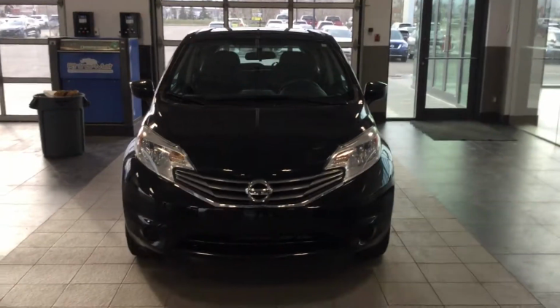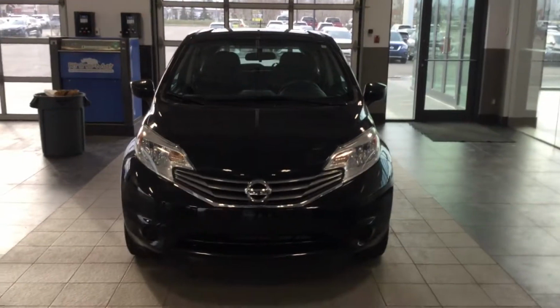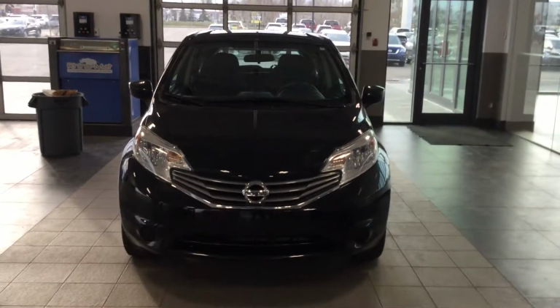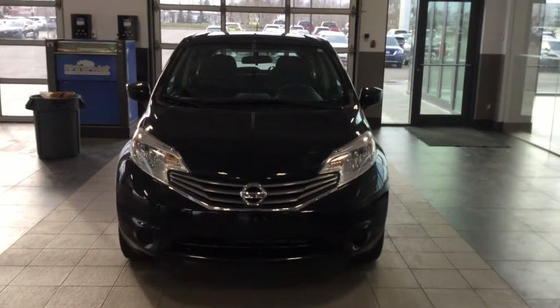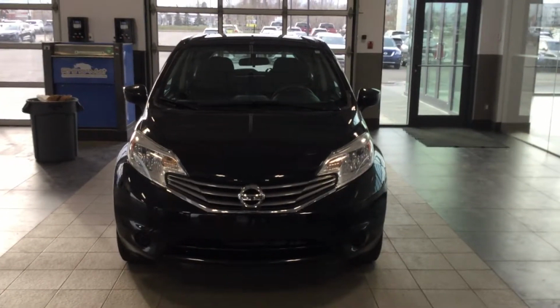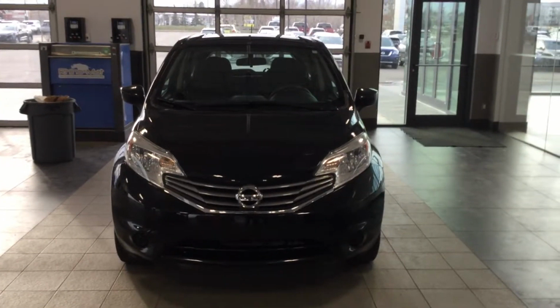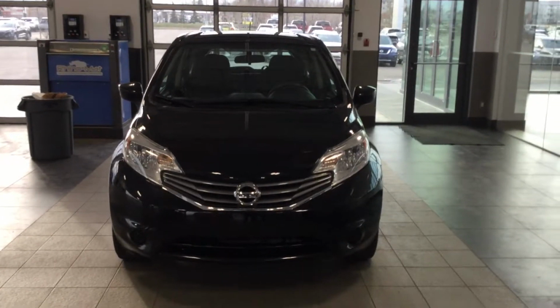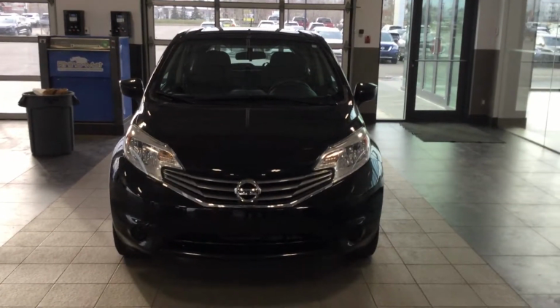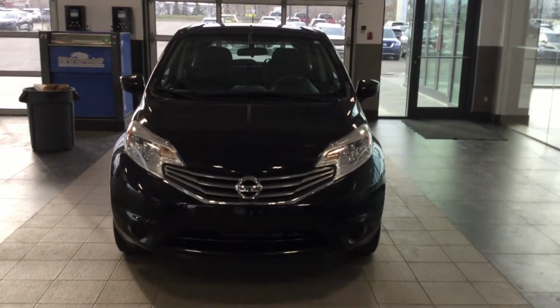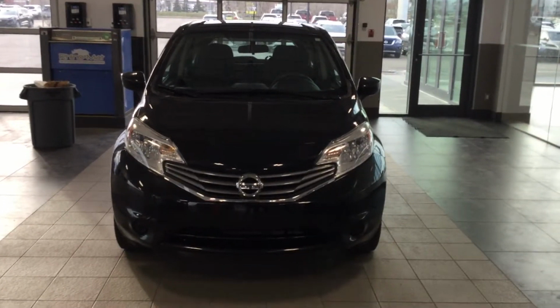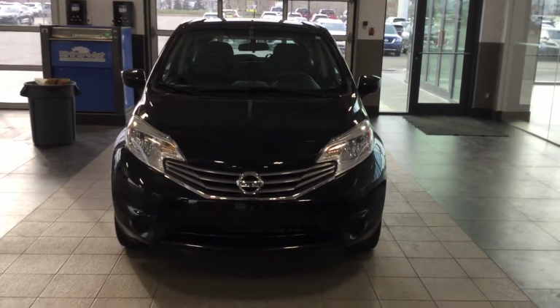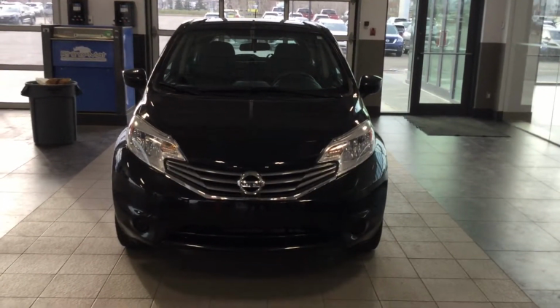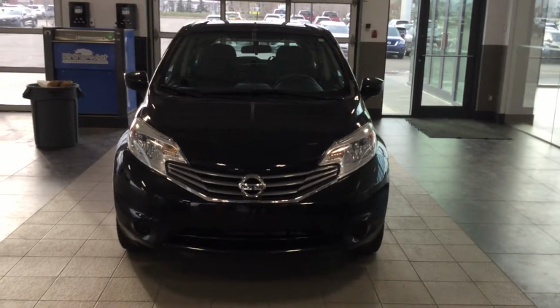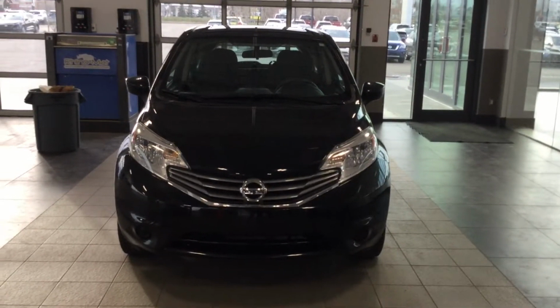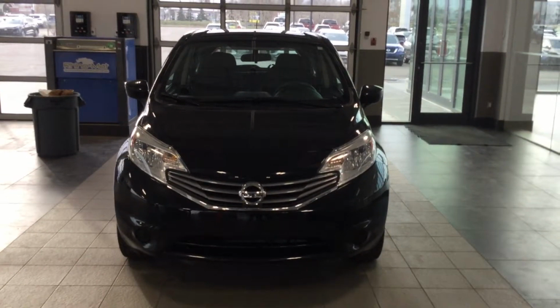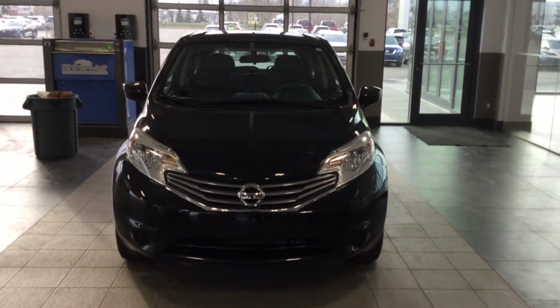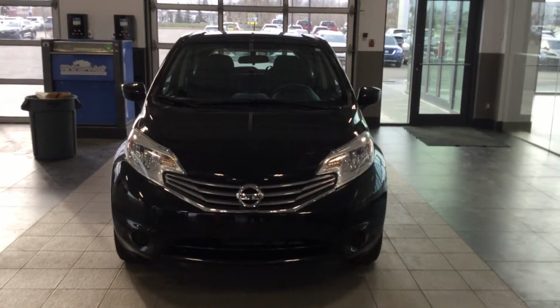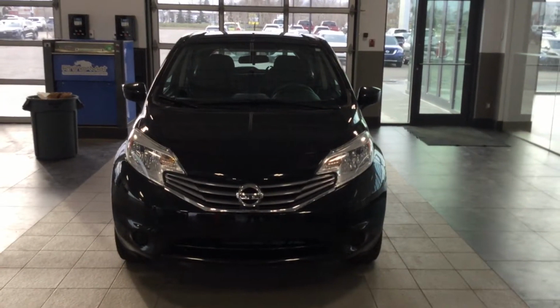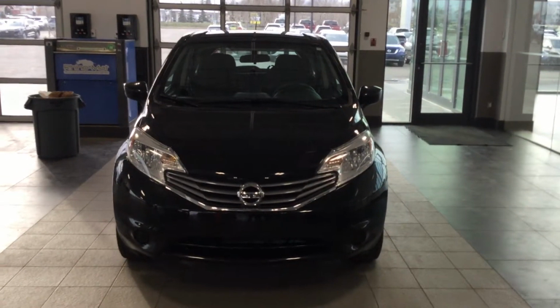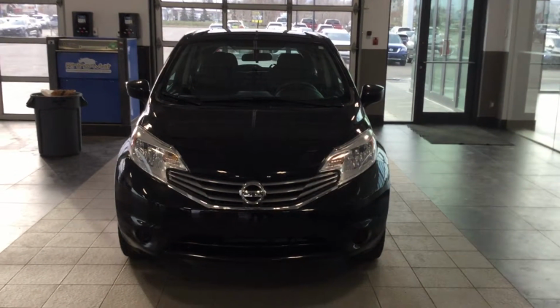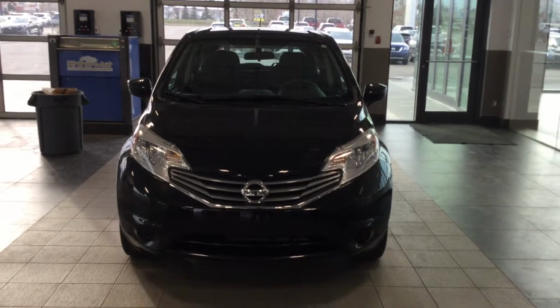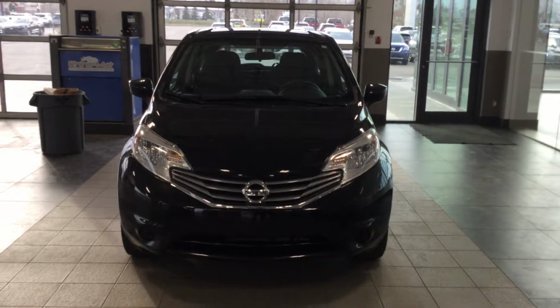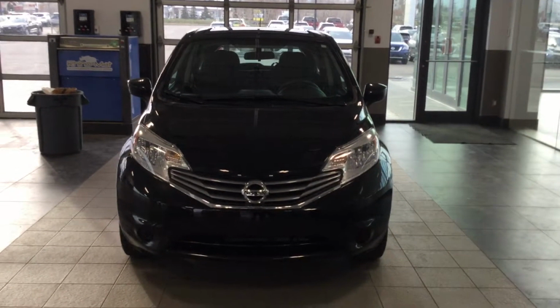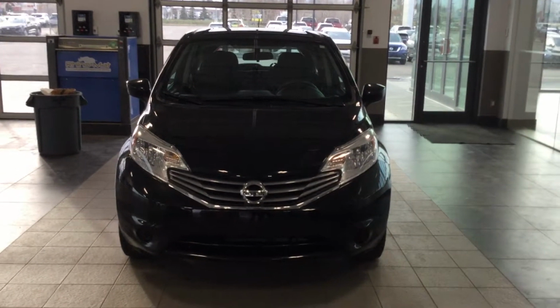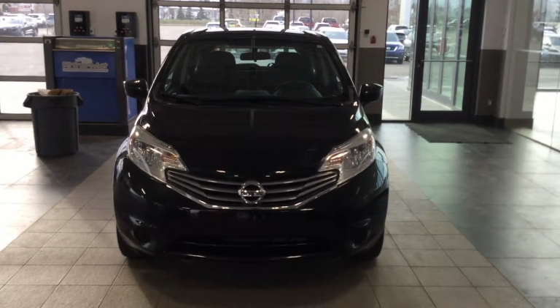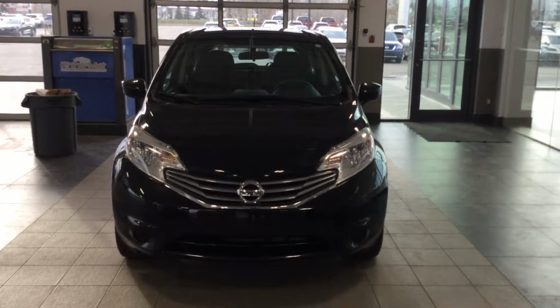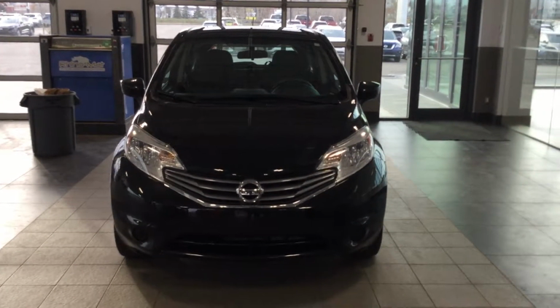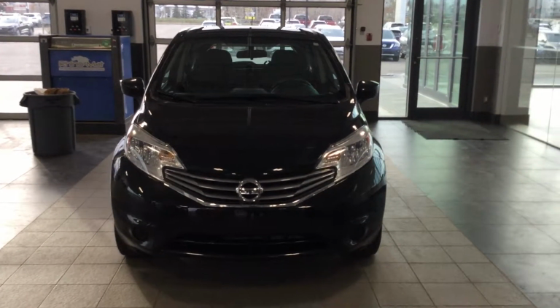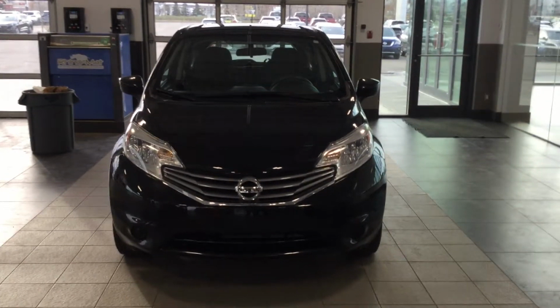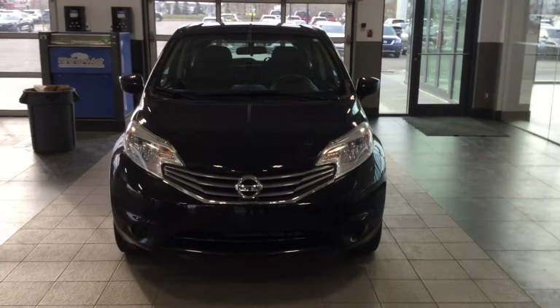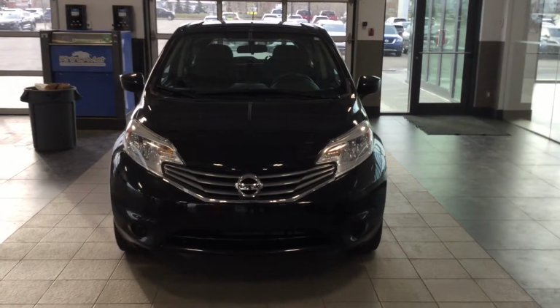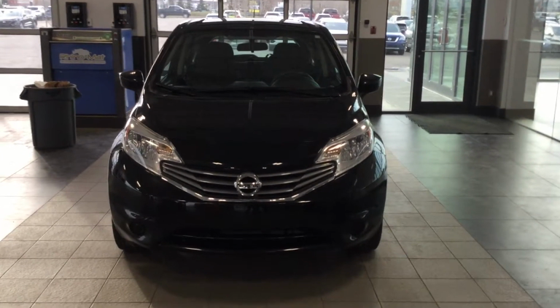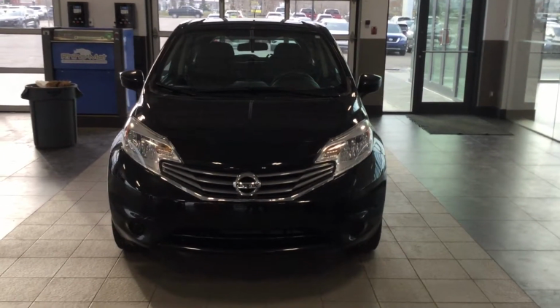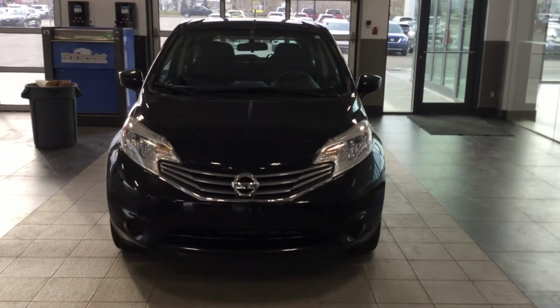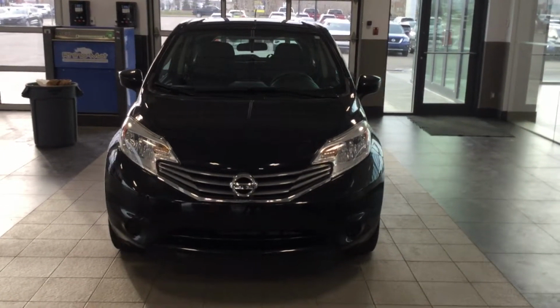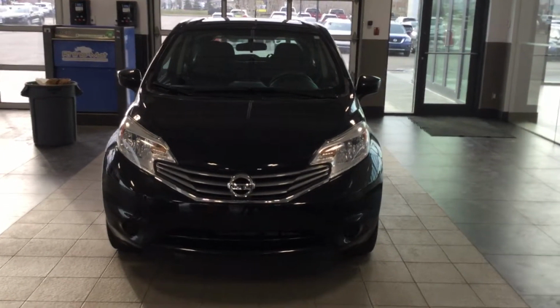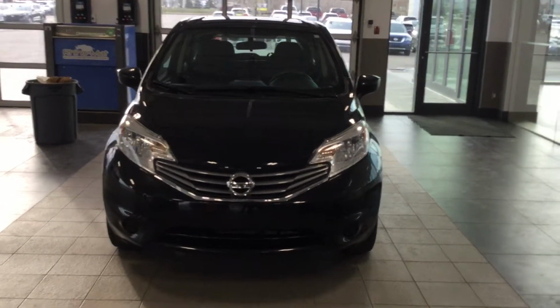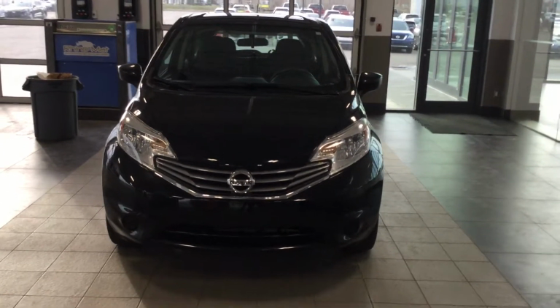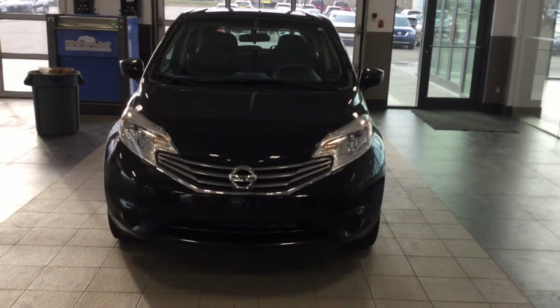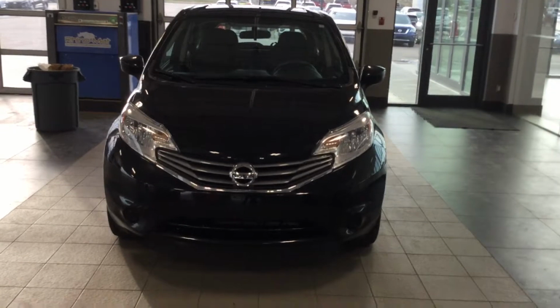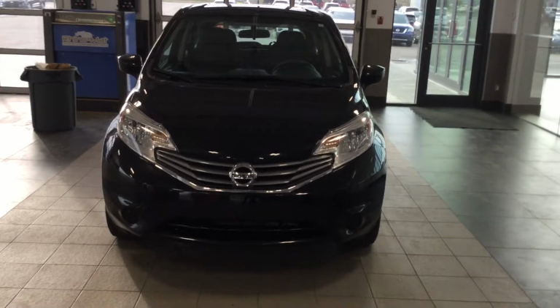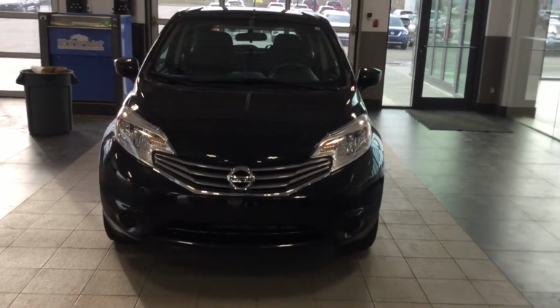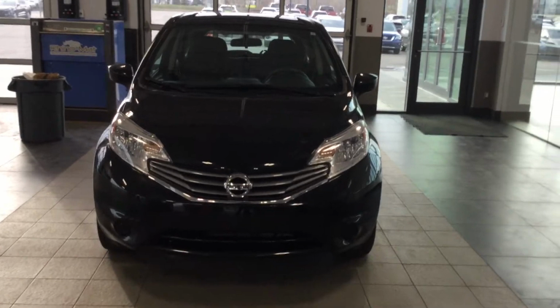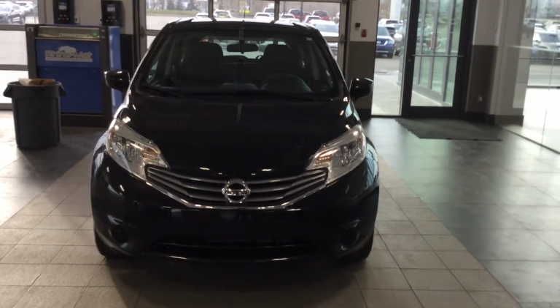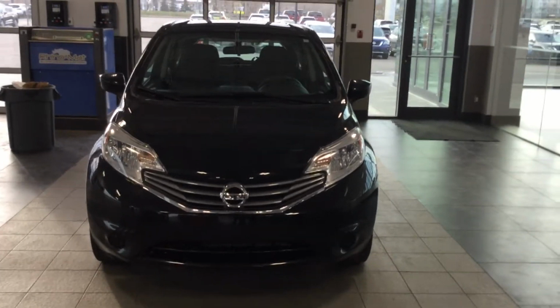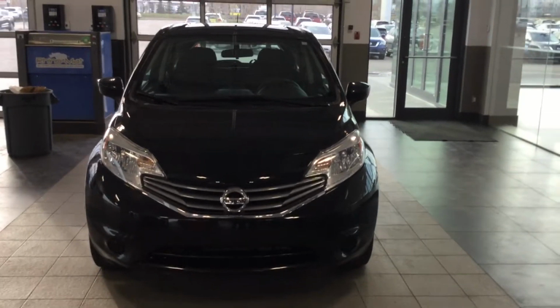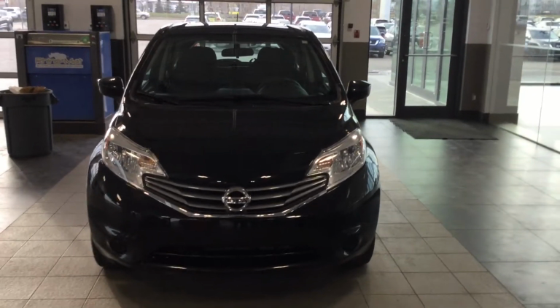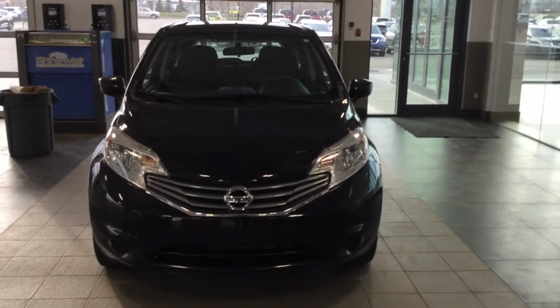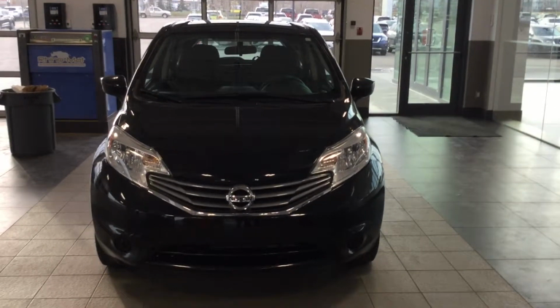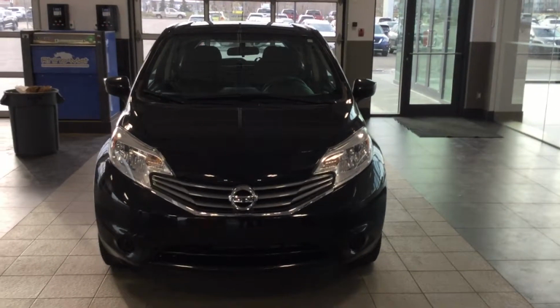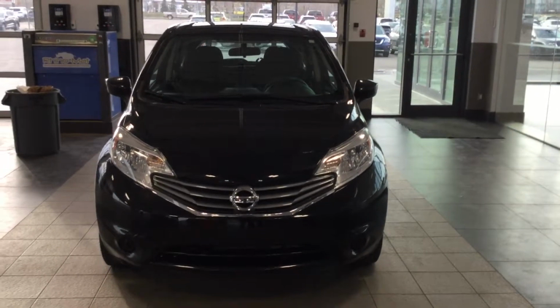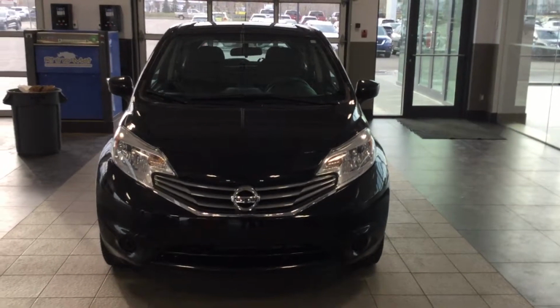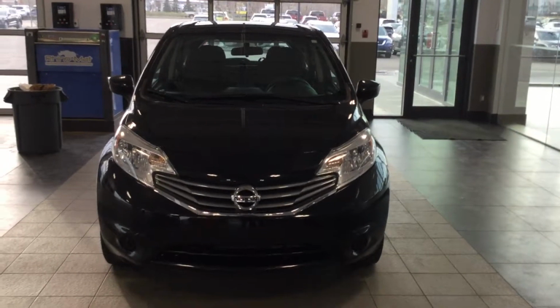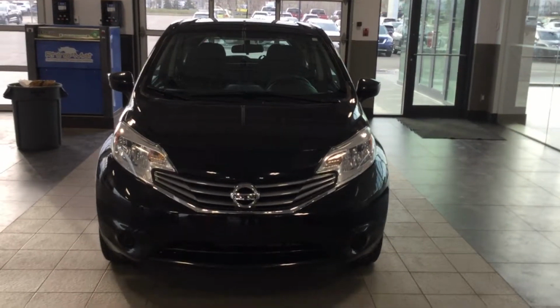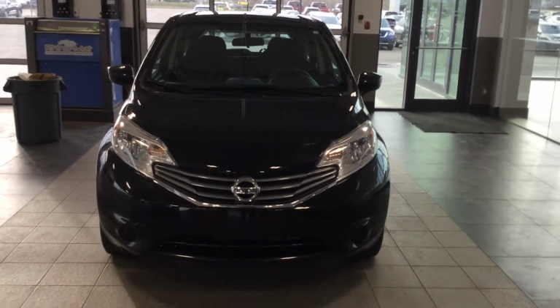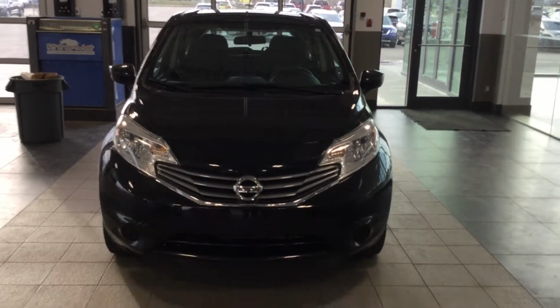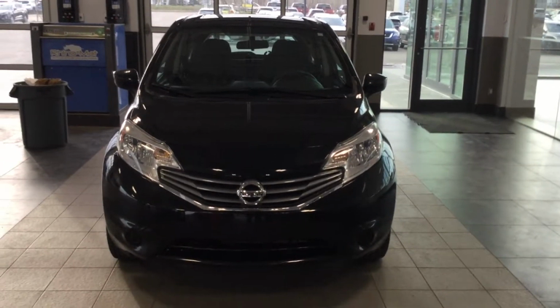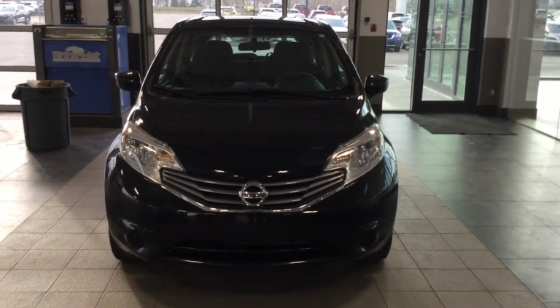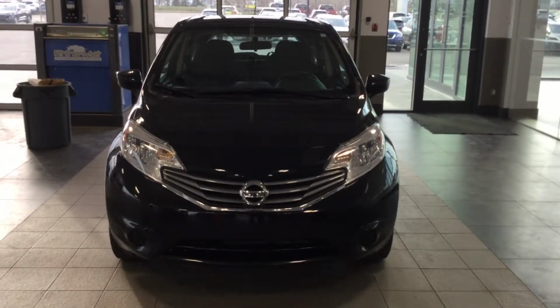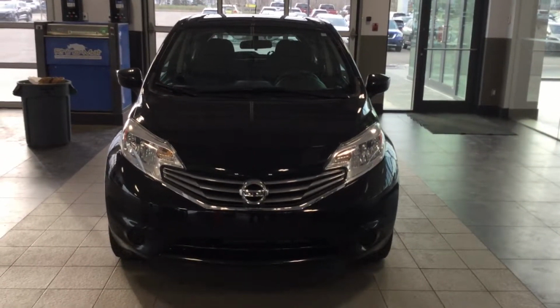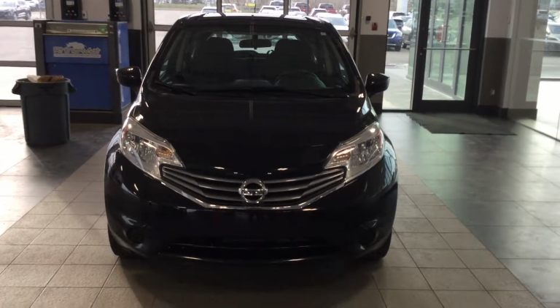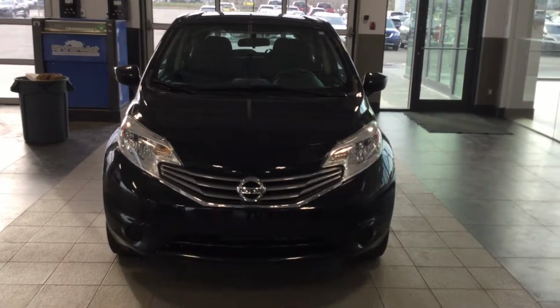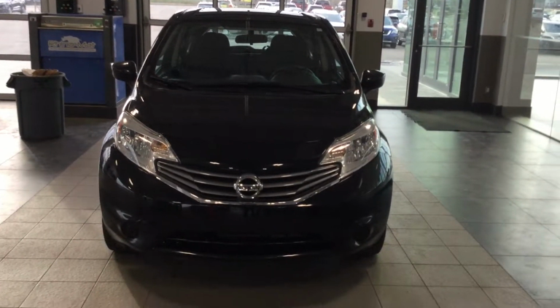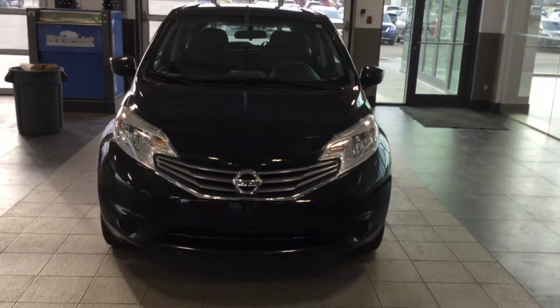Hey Deanna, thank you so much for inquiring on this 2015 Nissan Versa. My name is Boyd, I'm one of the sales consultants here at Northside Nissan.